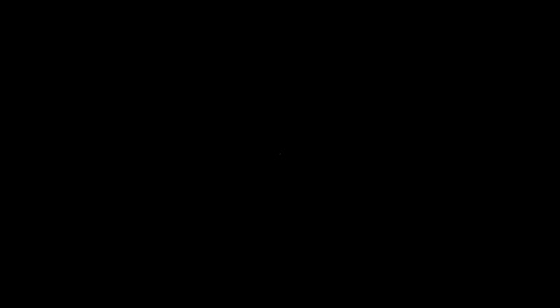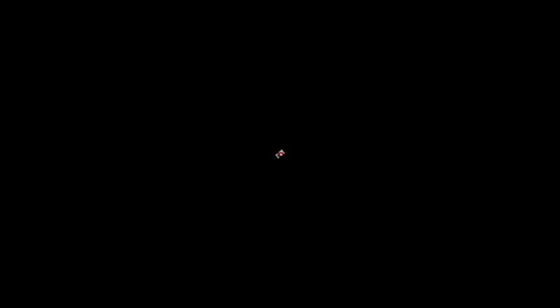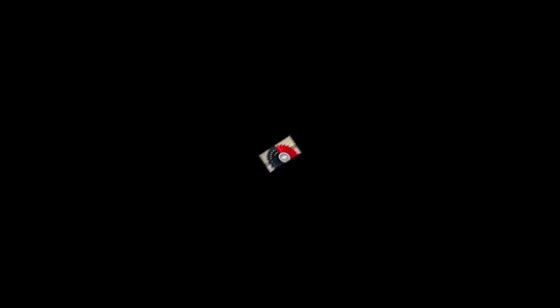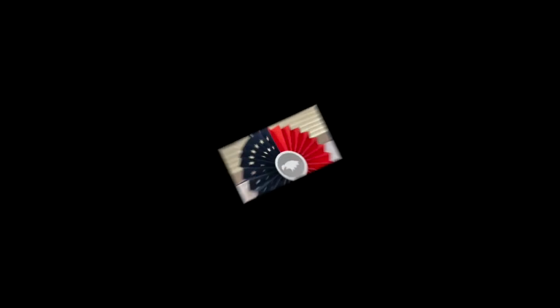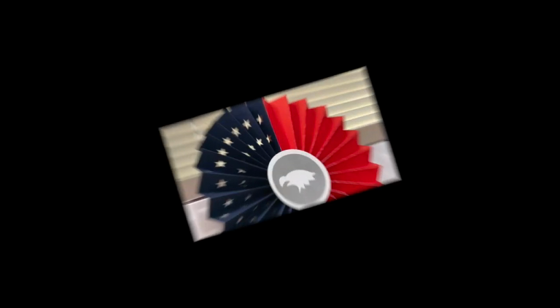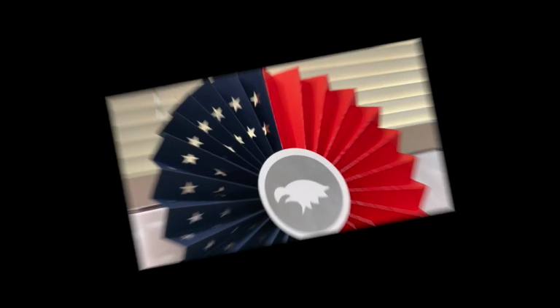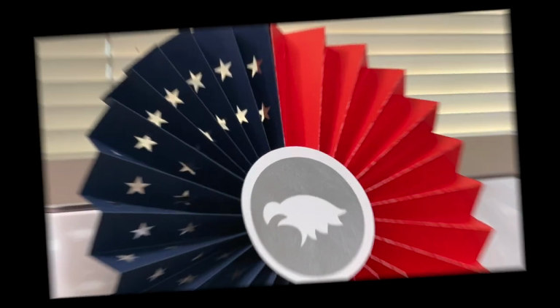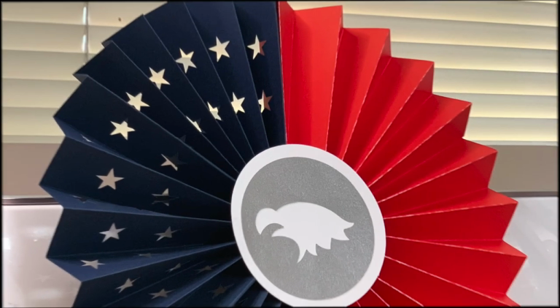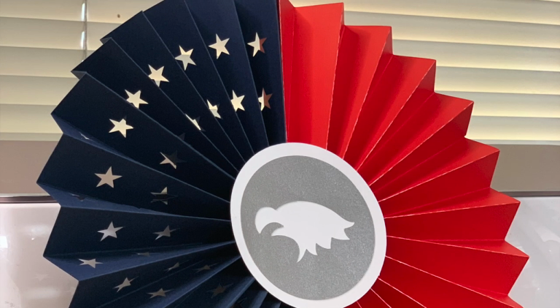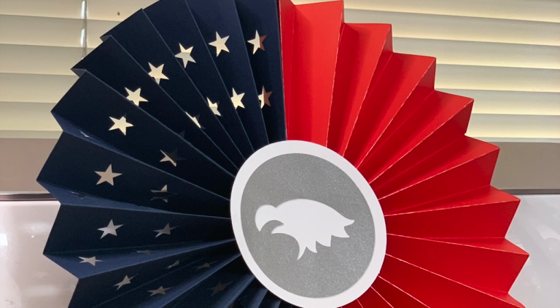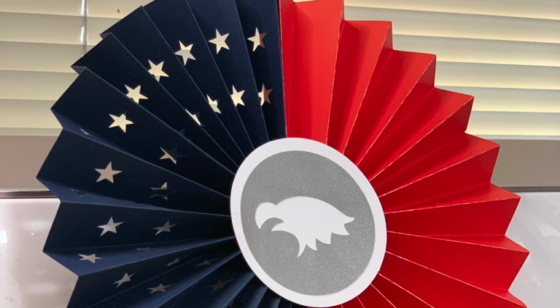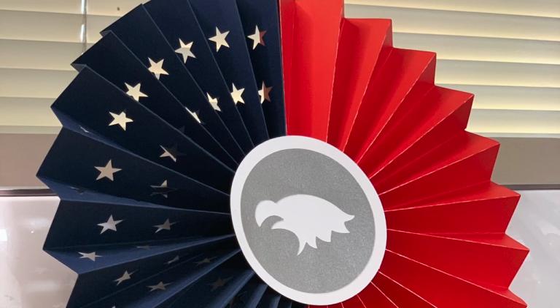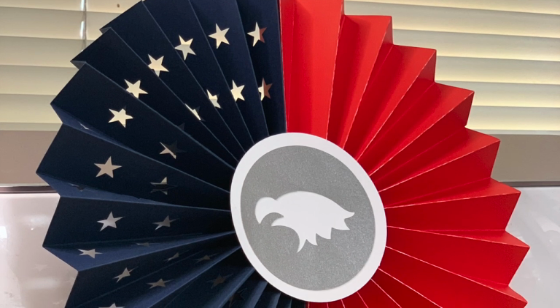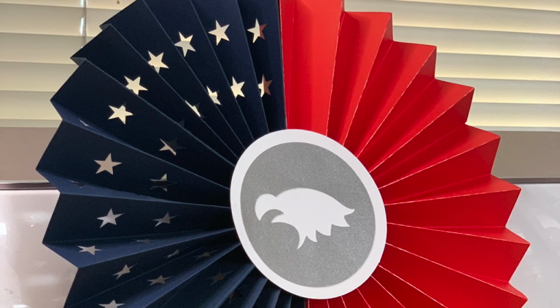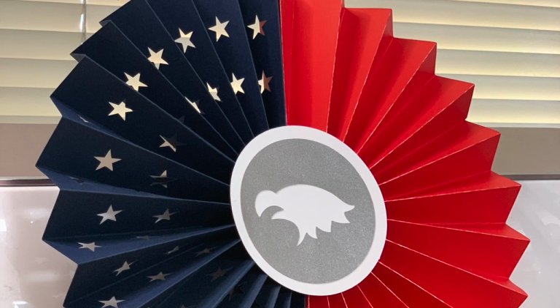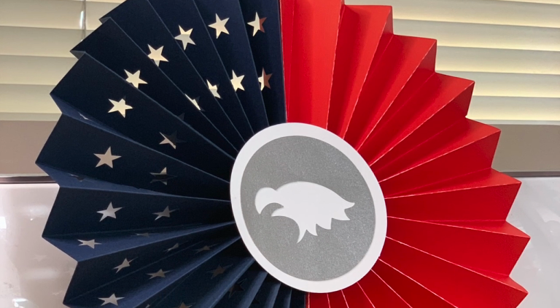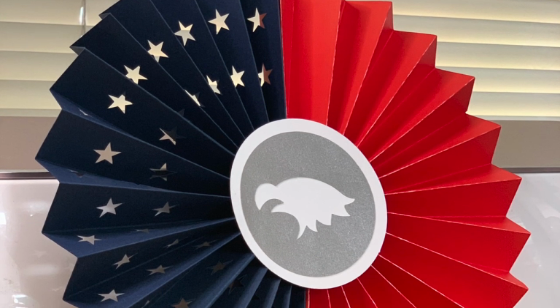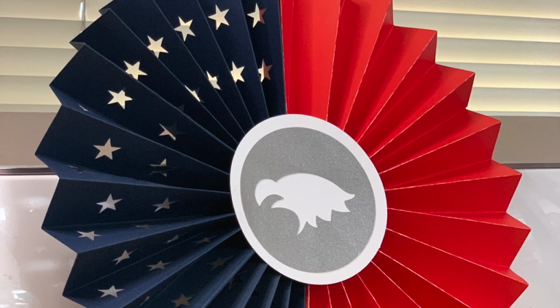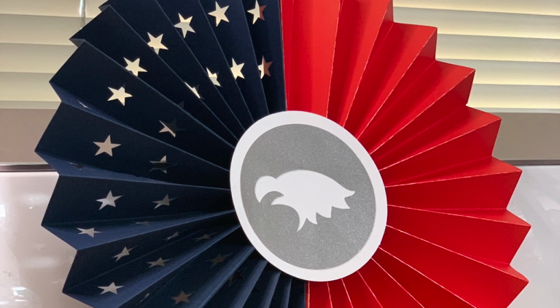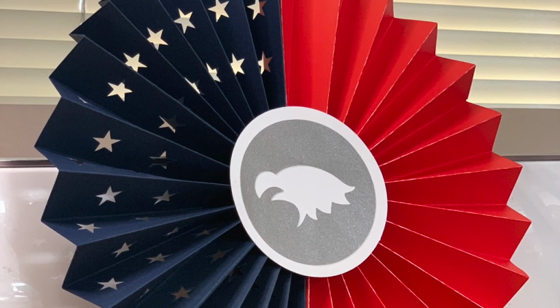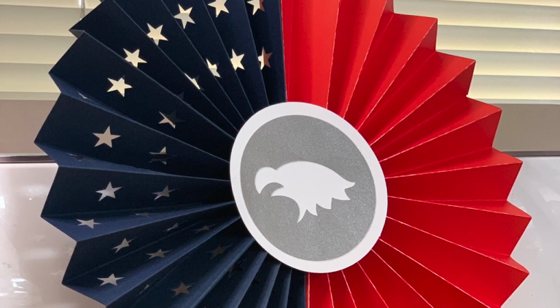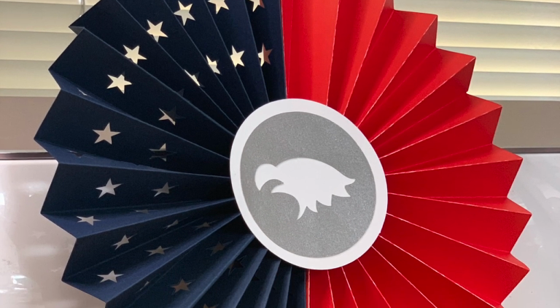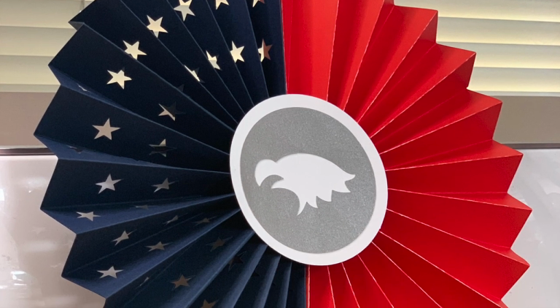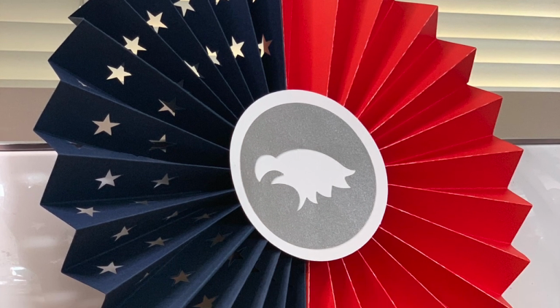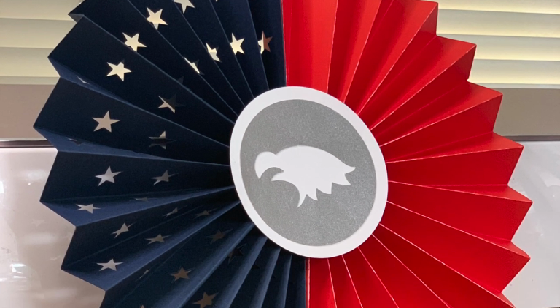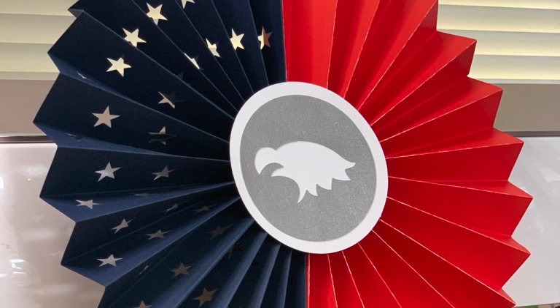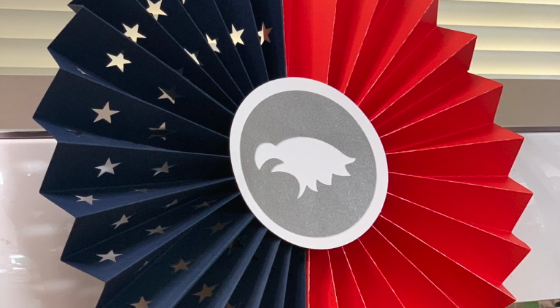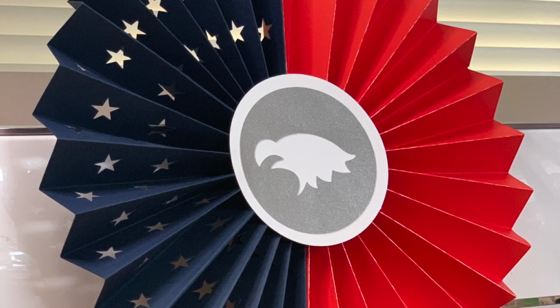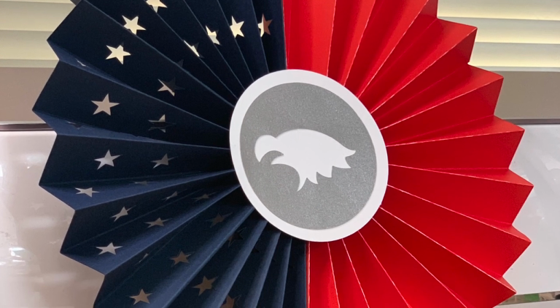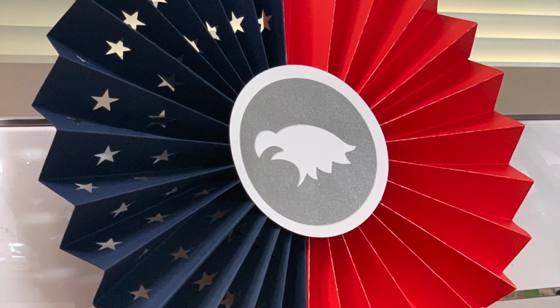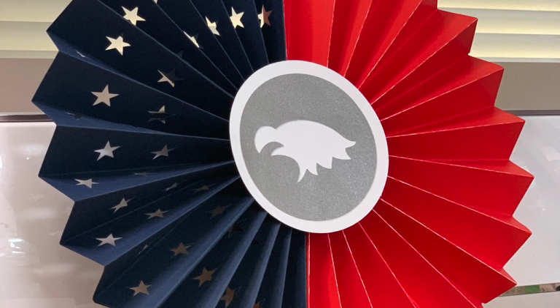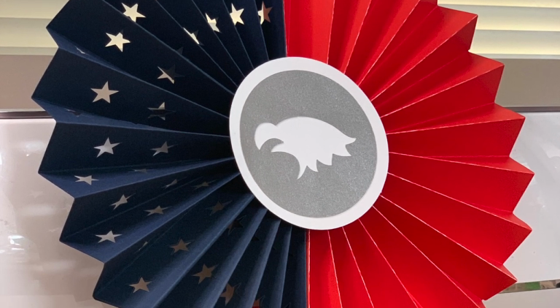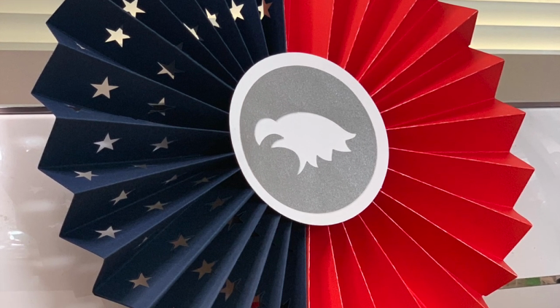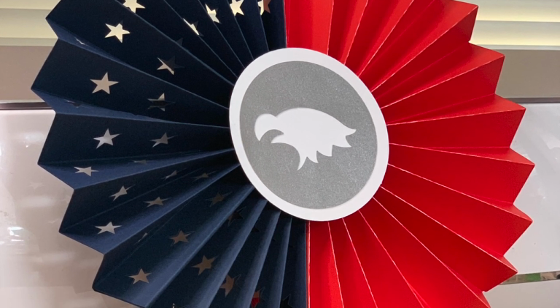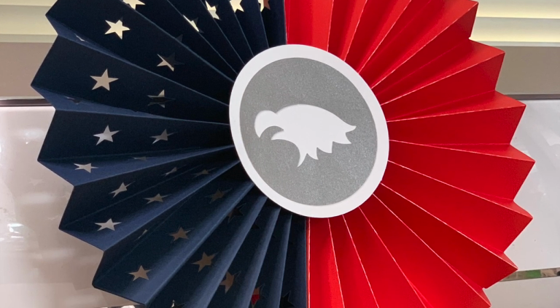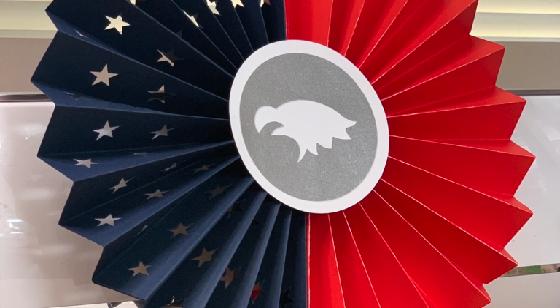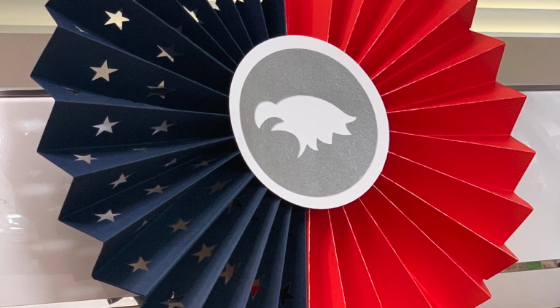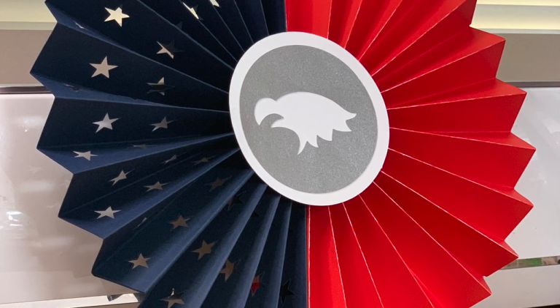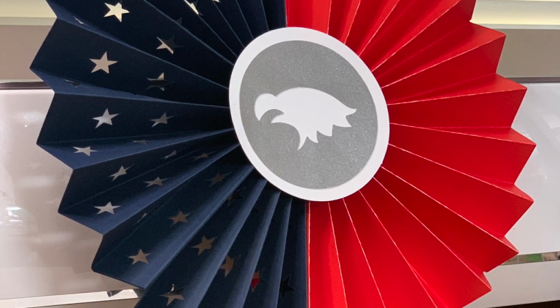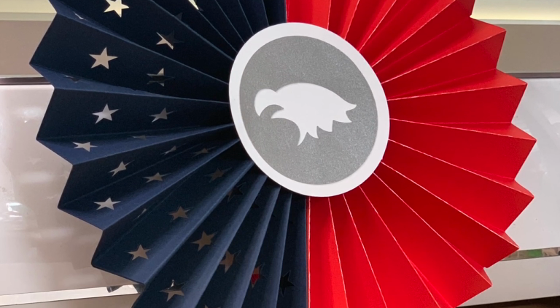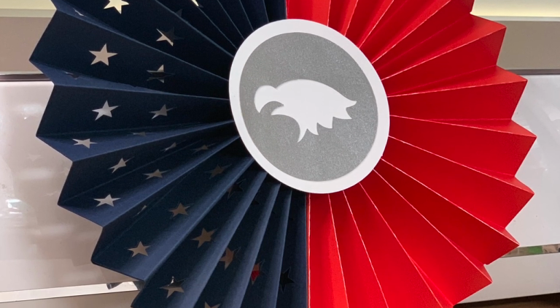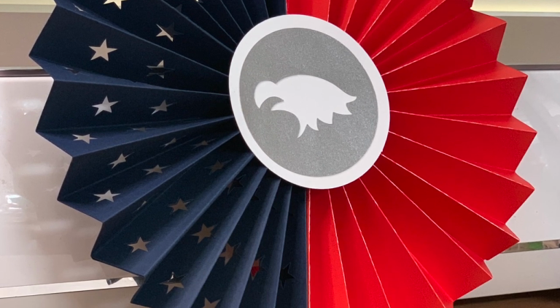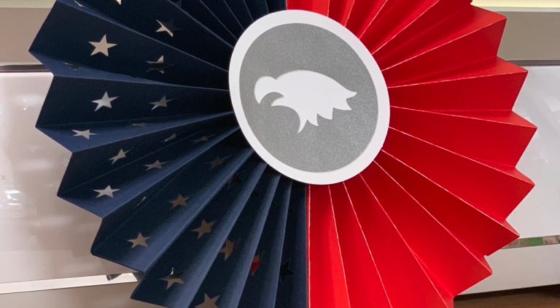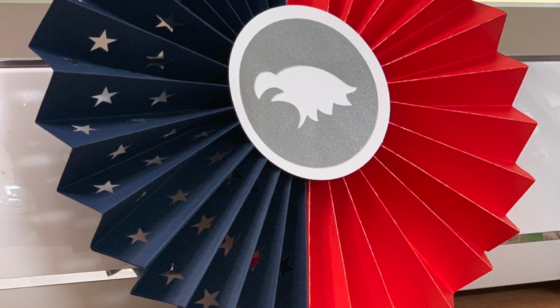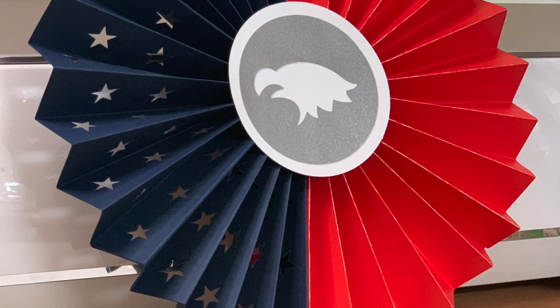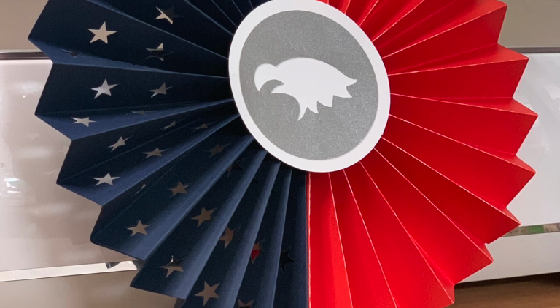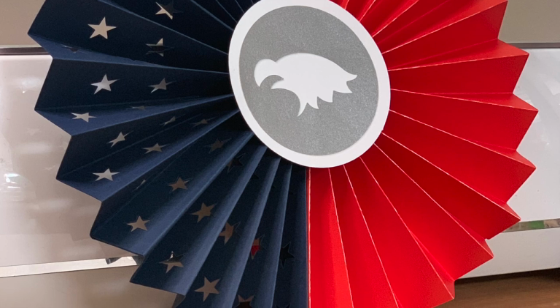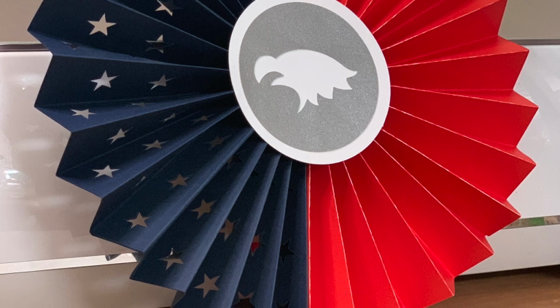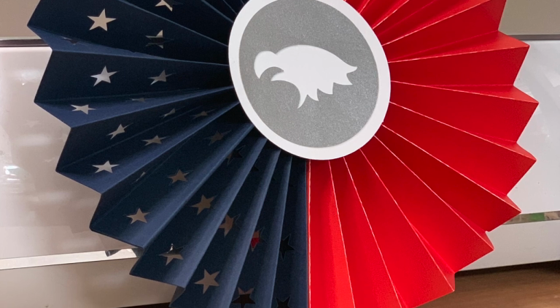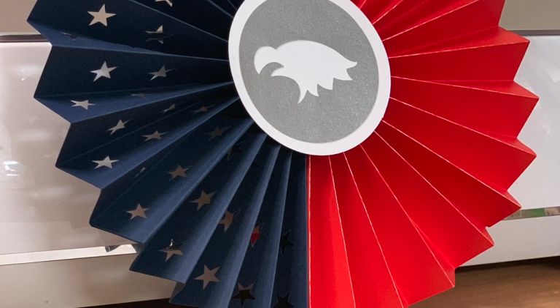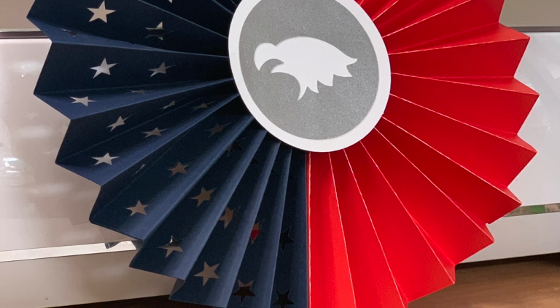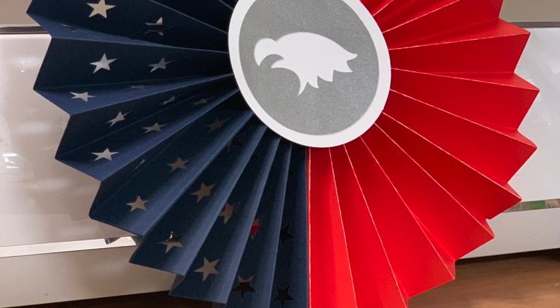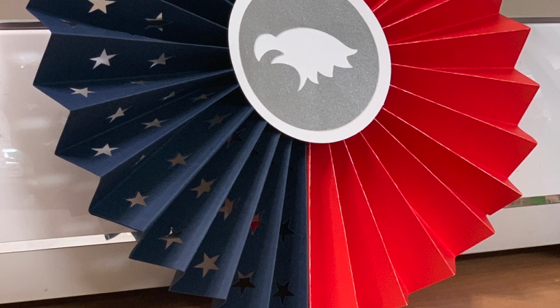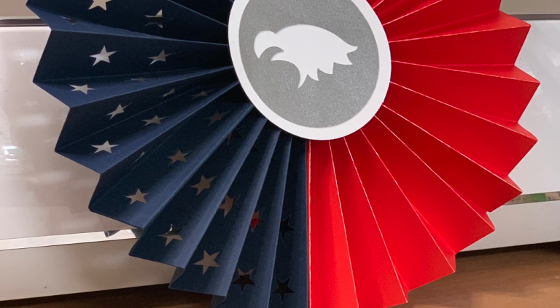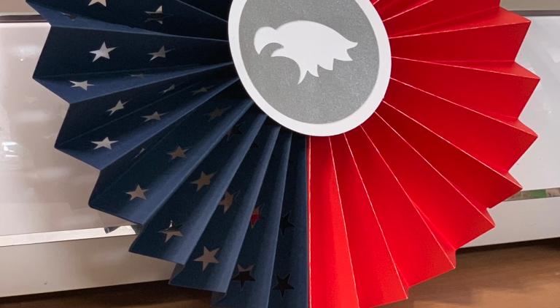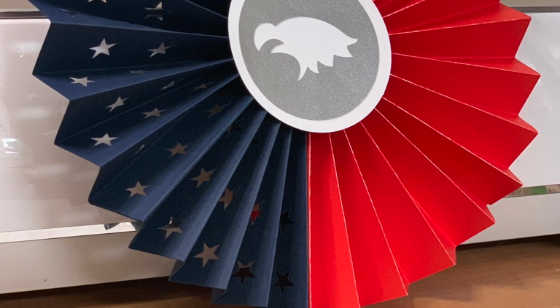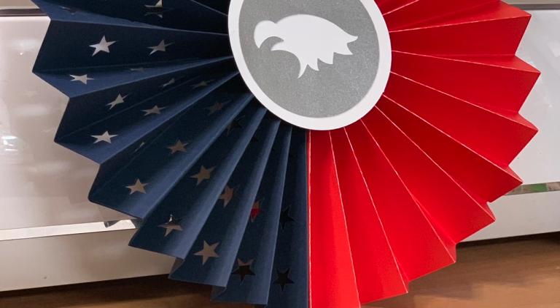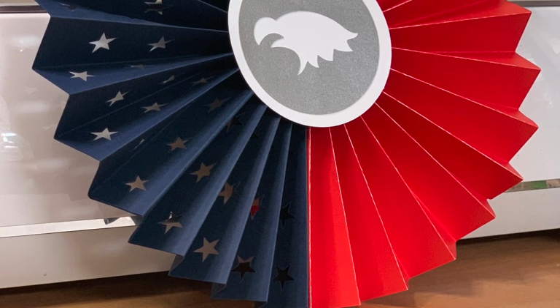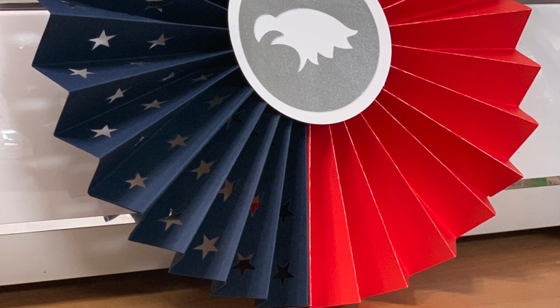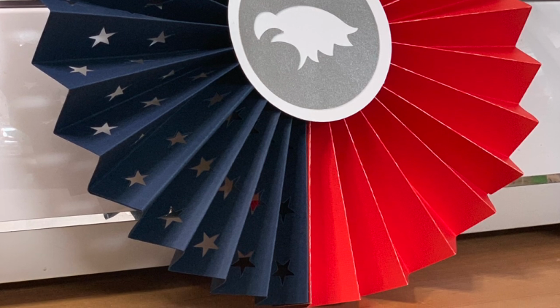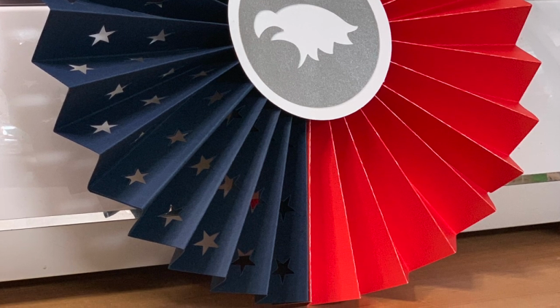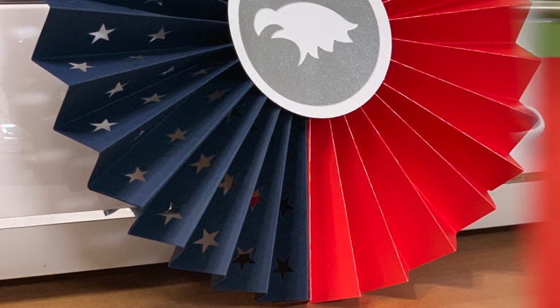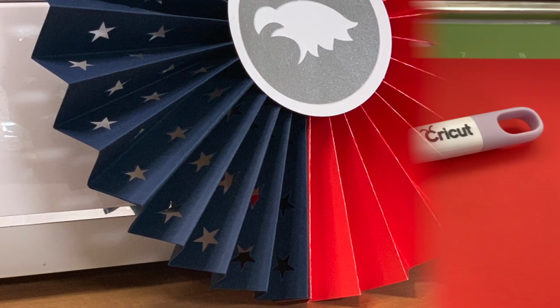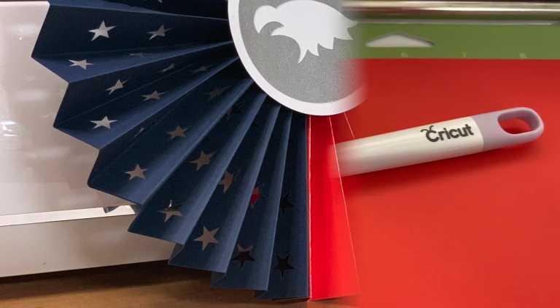Hello! Today's video is all about the 4th of July. This simple craft is easy to make with your Cricut machine.